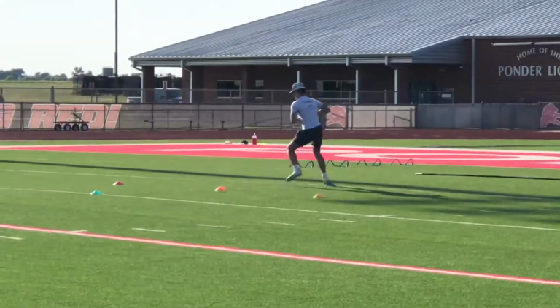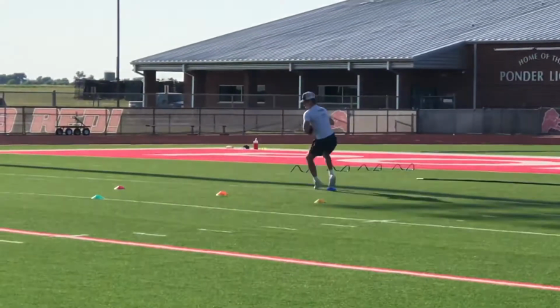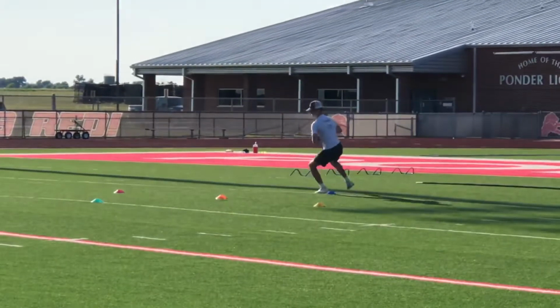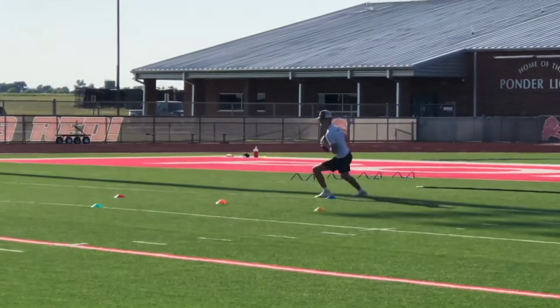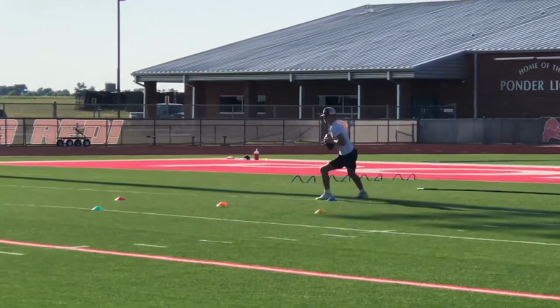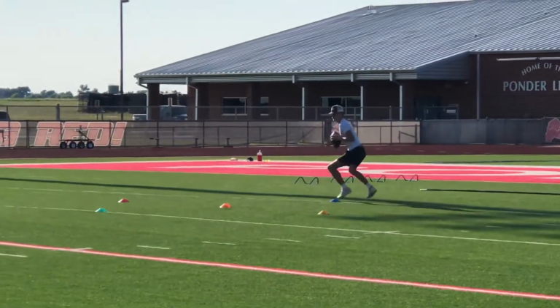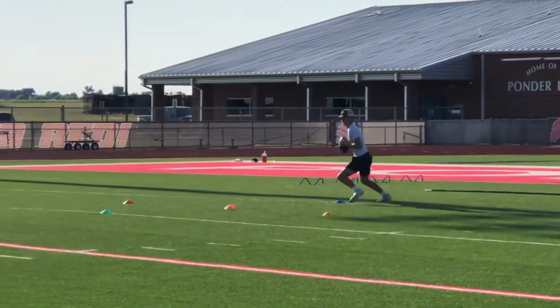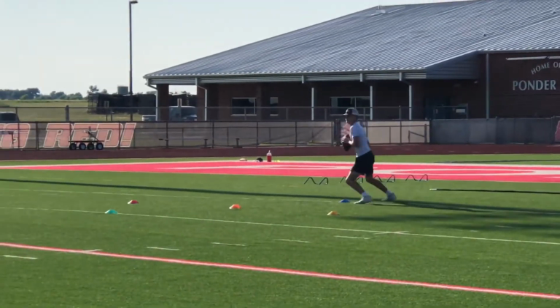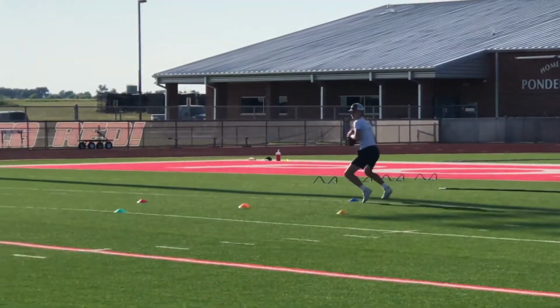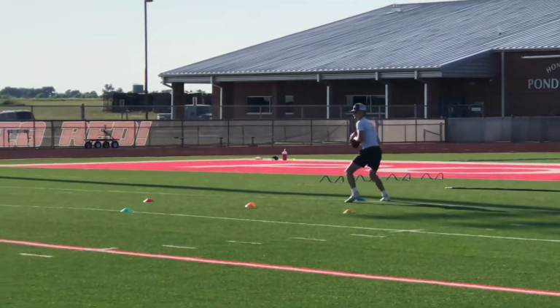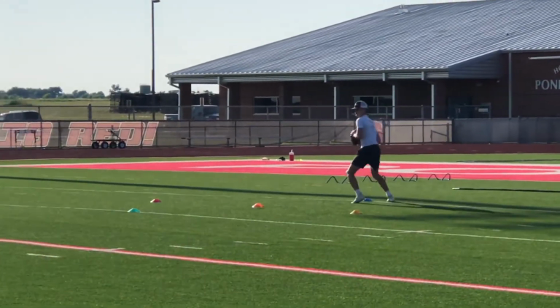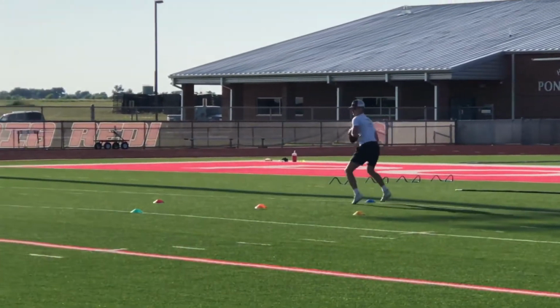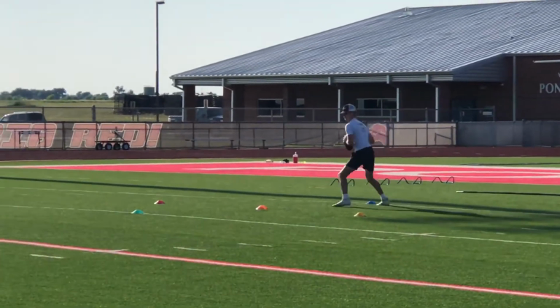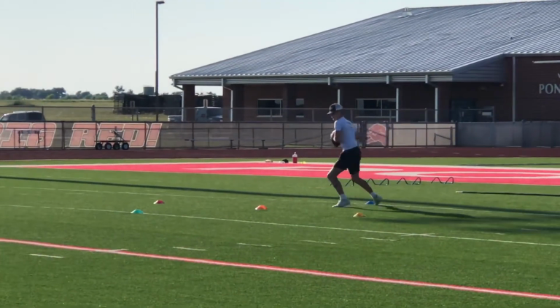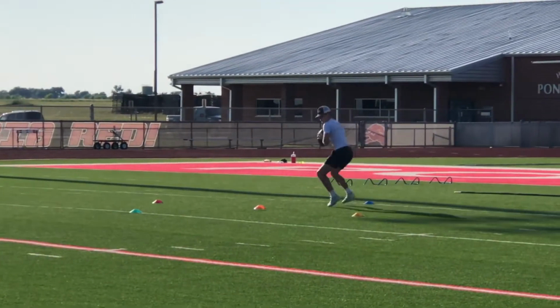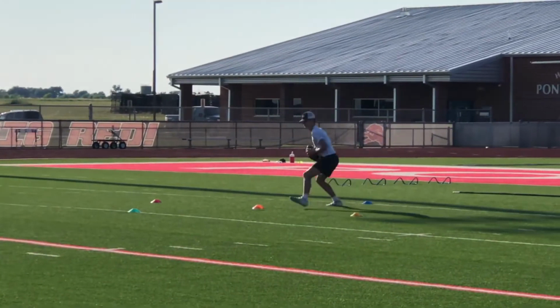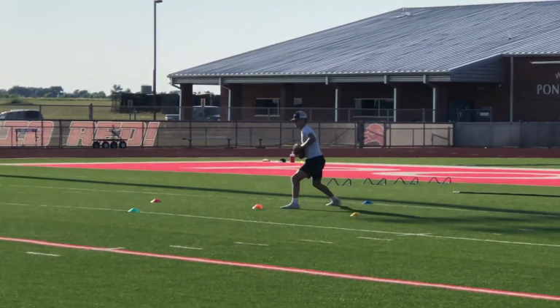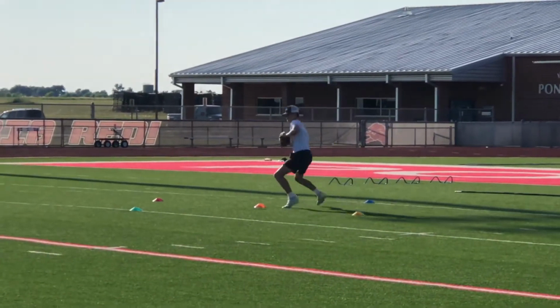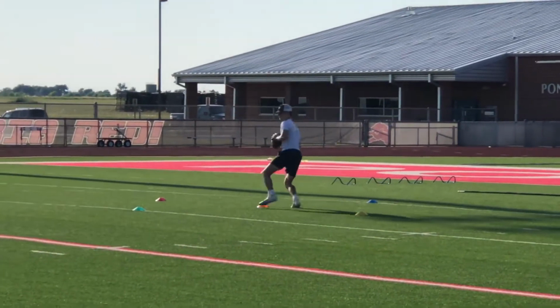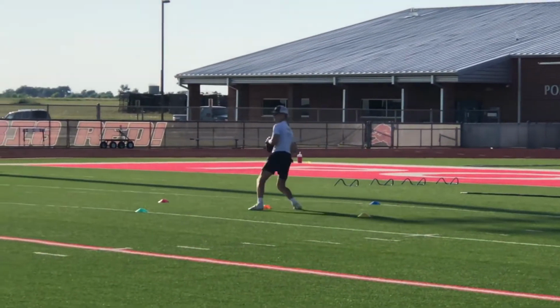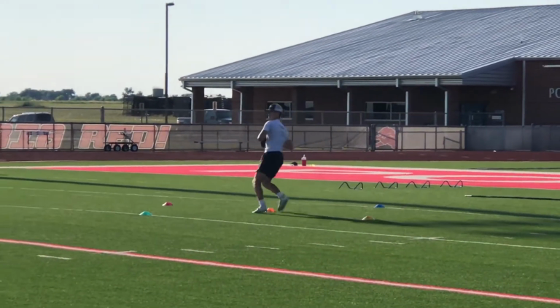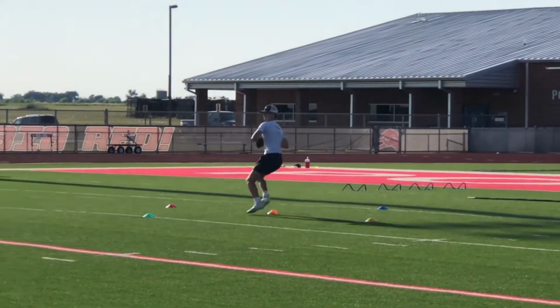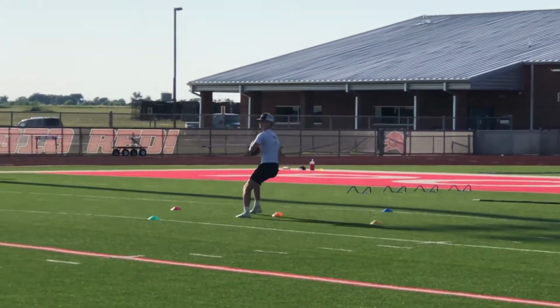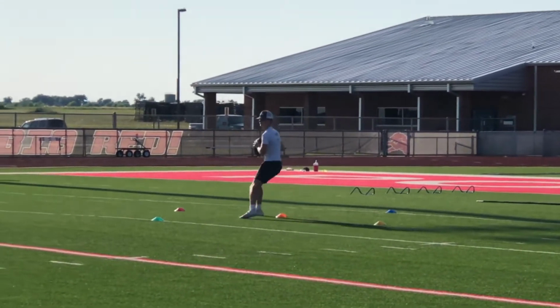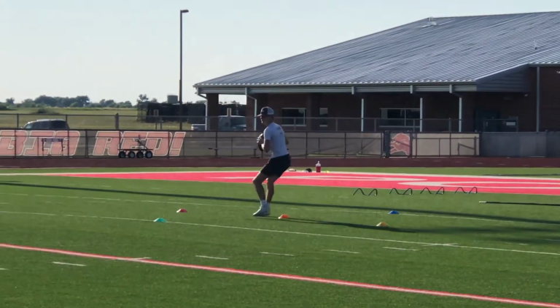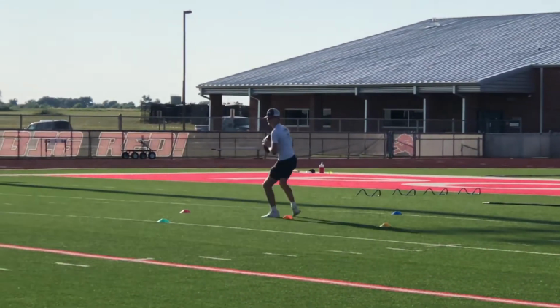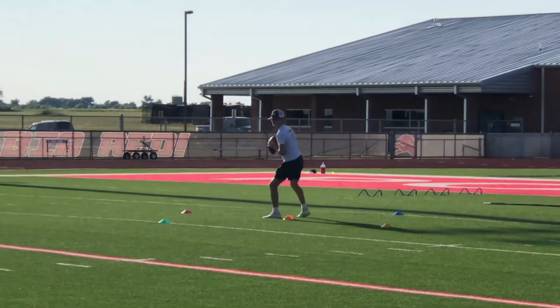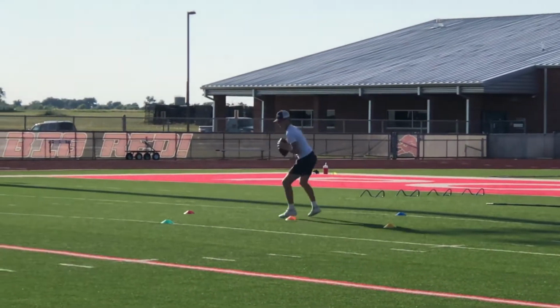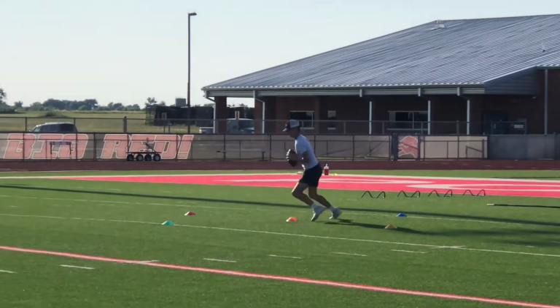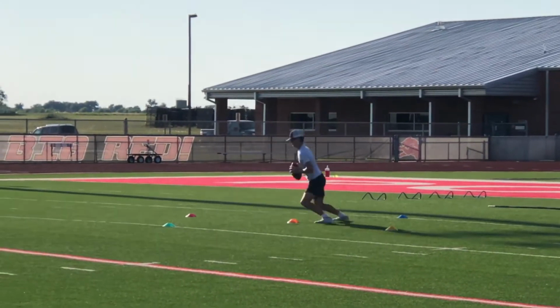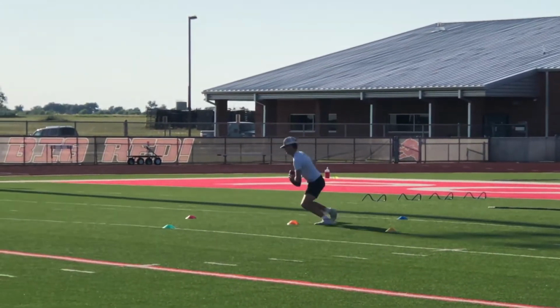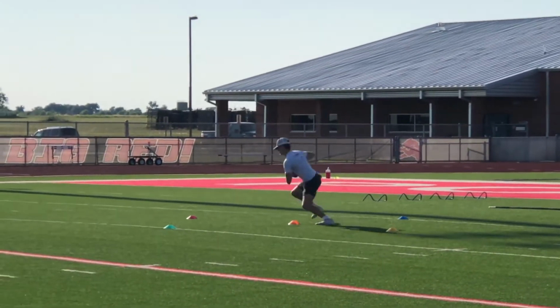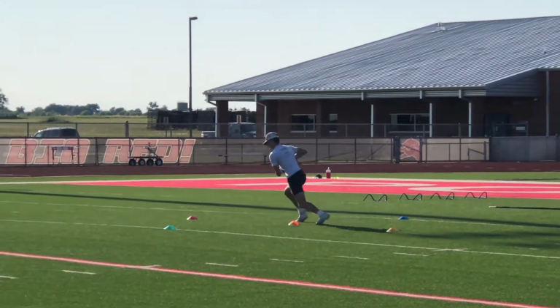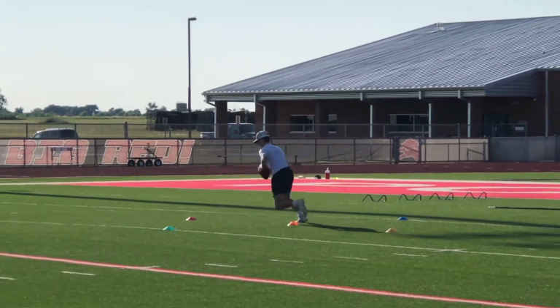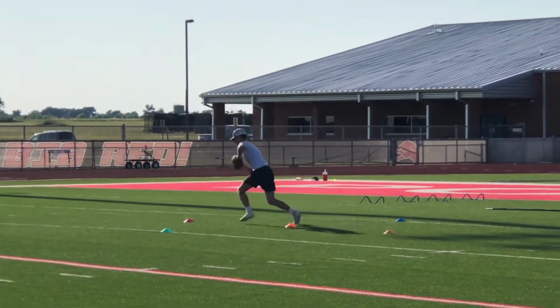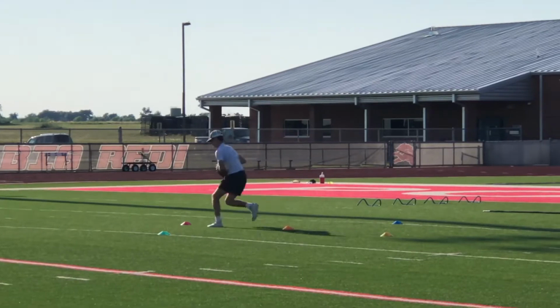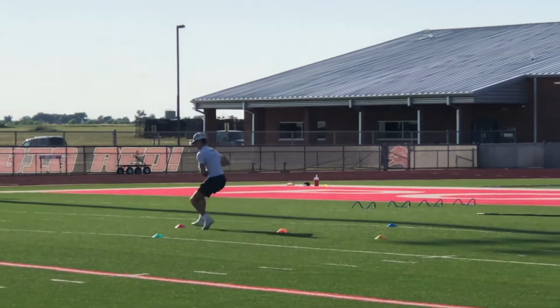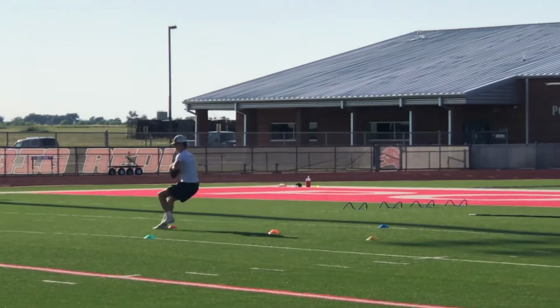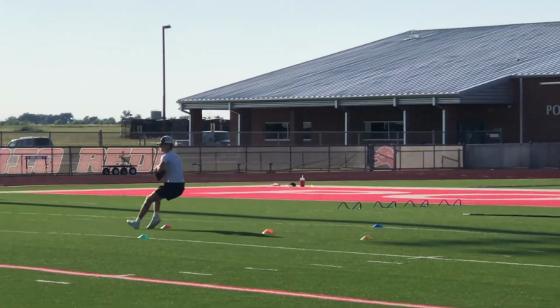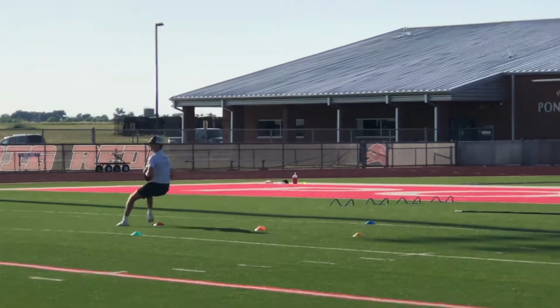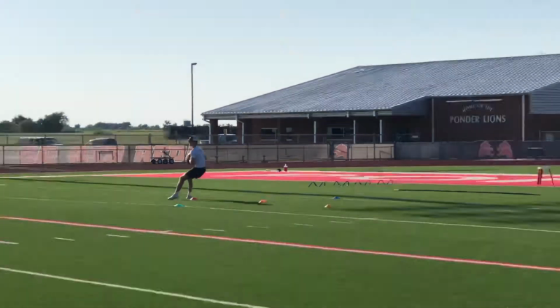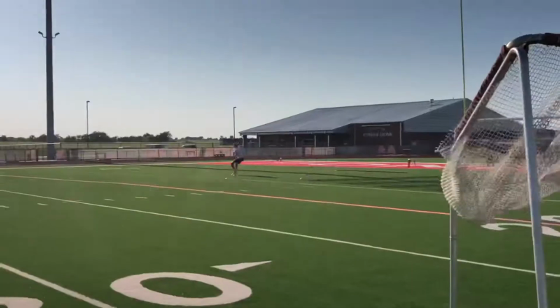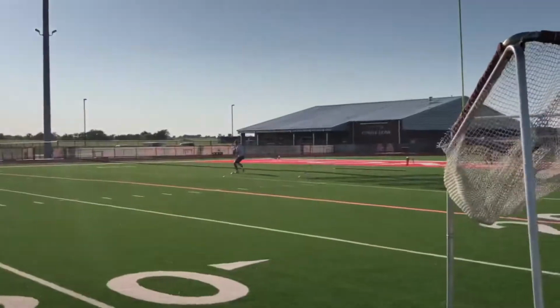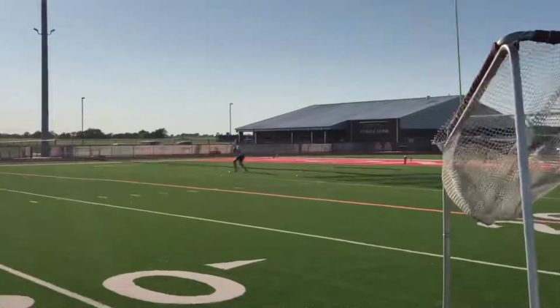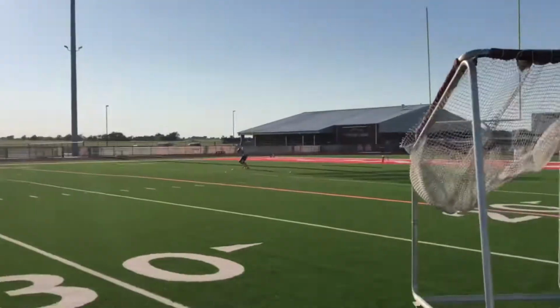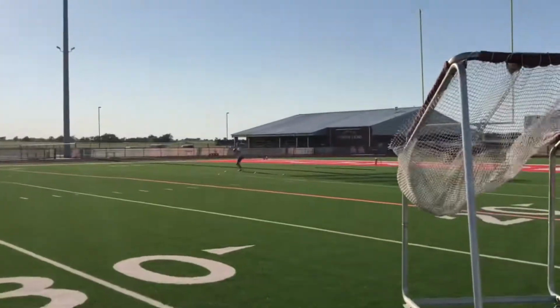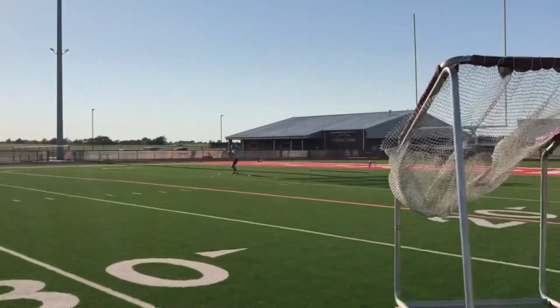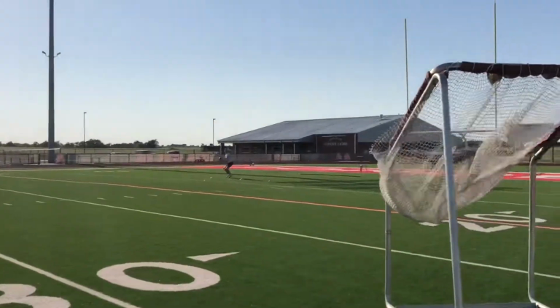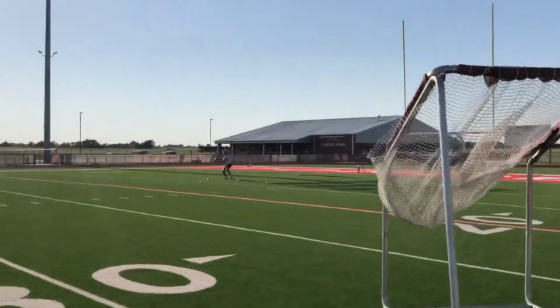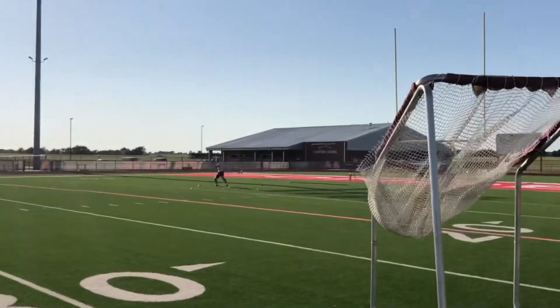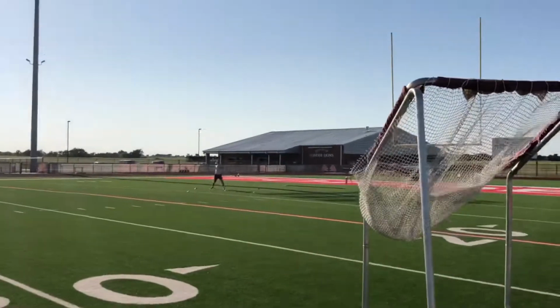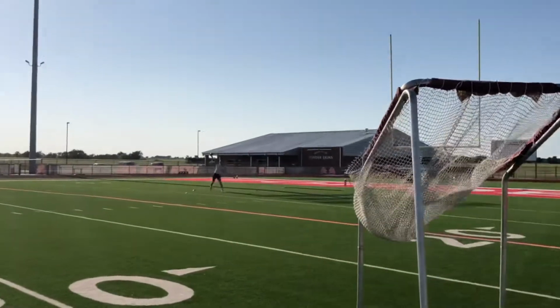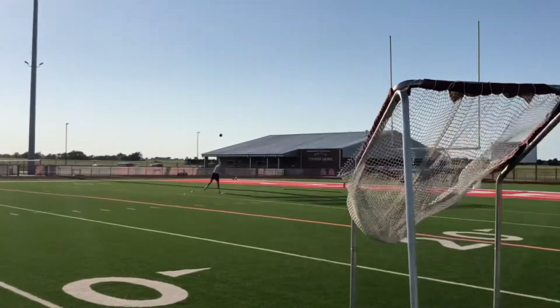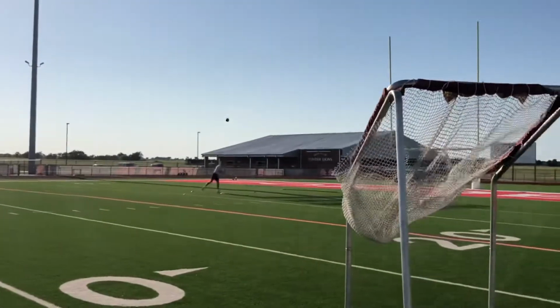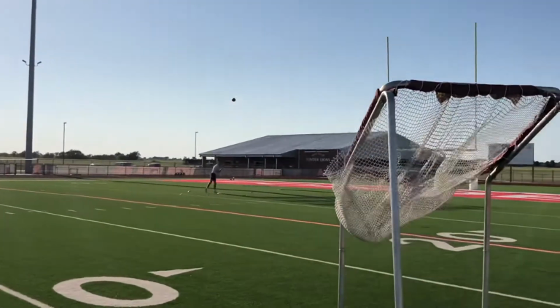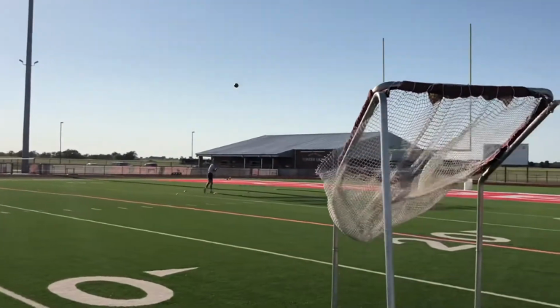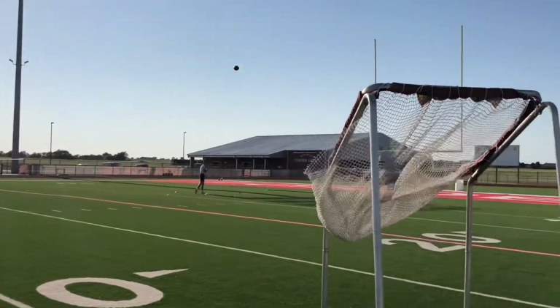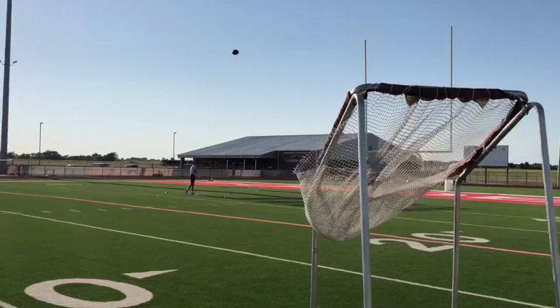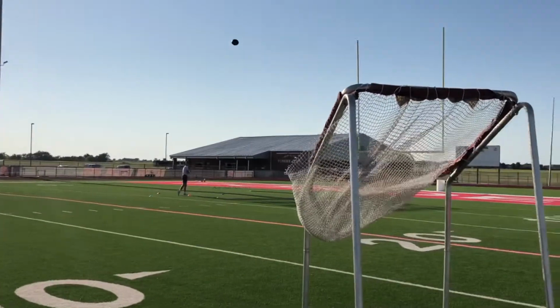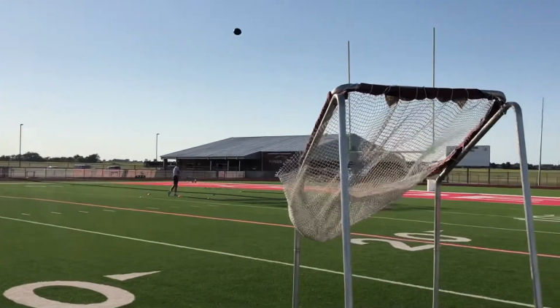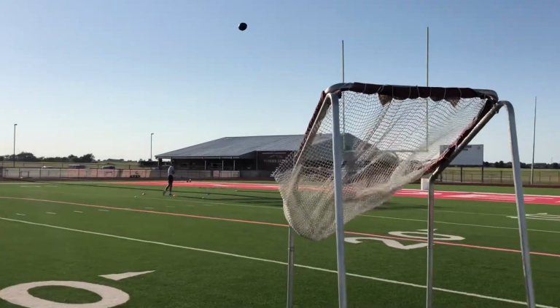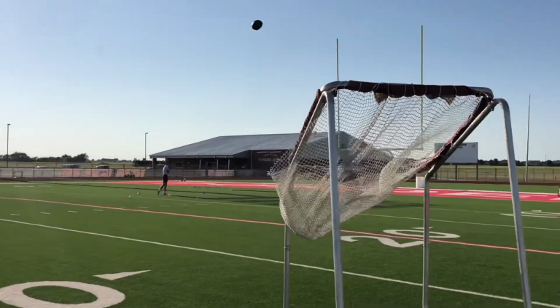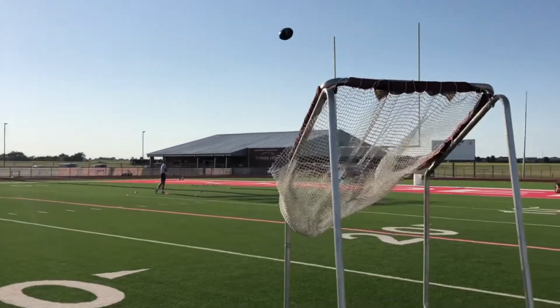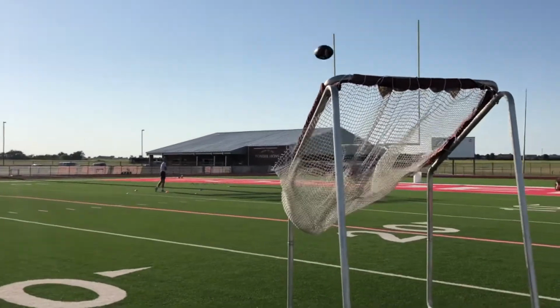Blue. Orange. Red. Set hips and throw. You're far away — make sure you get all the way around. Excellent. Good job.